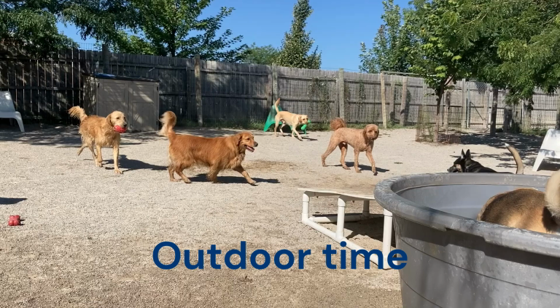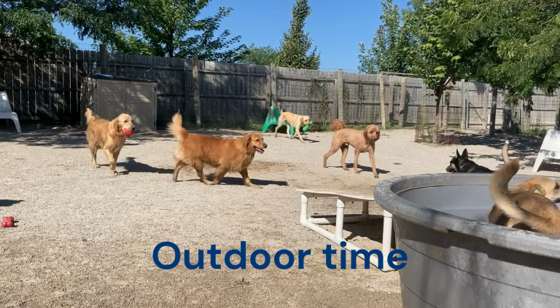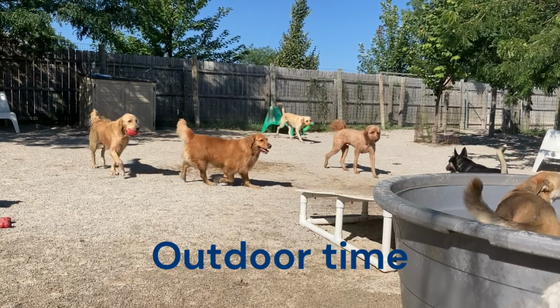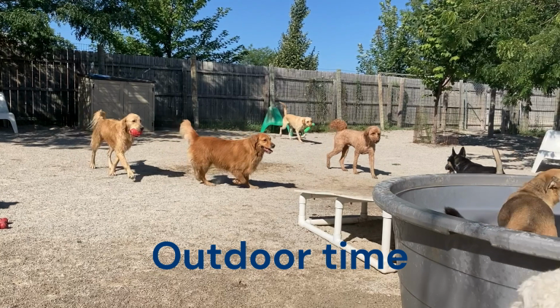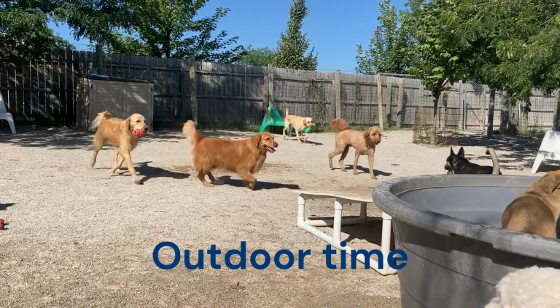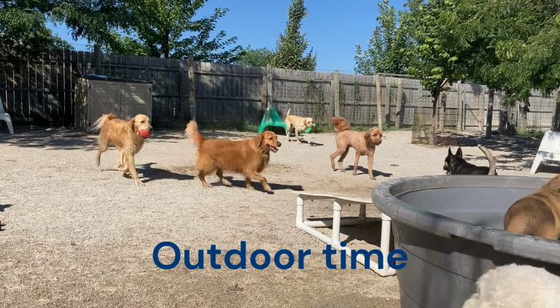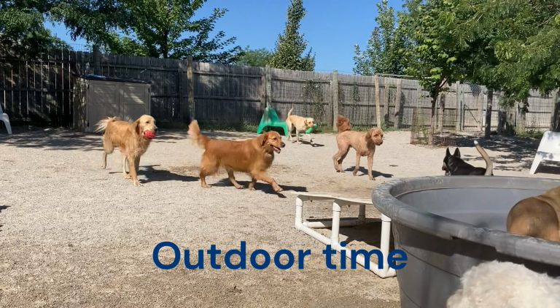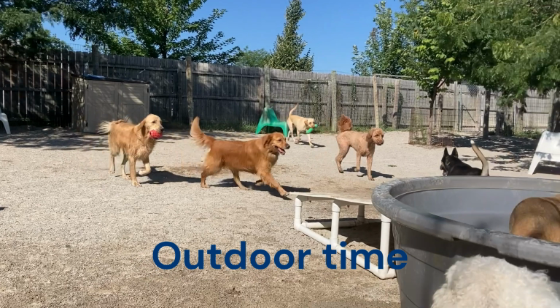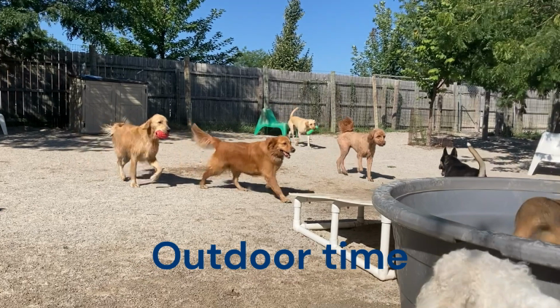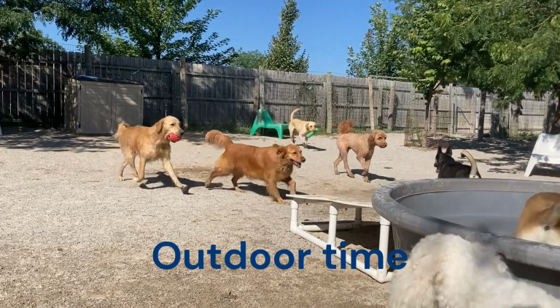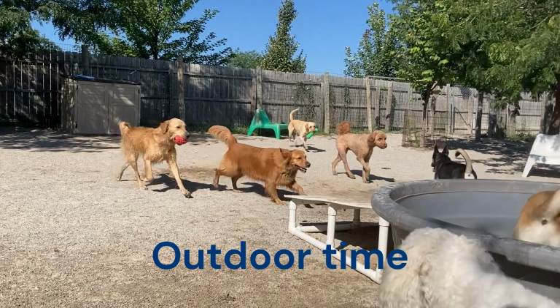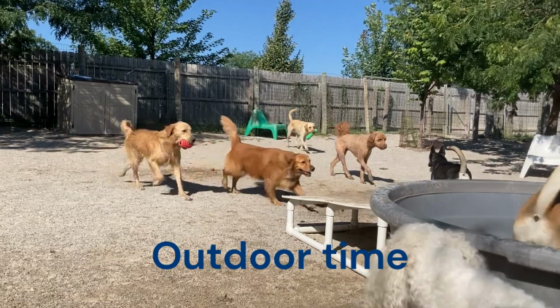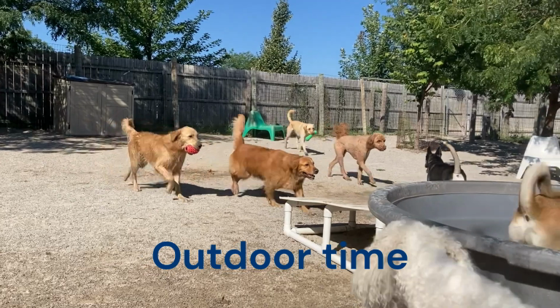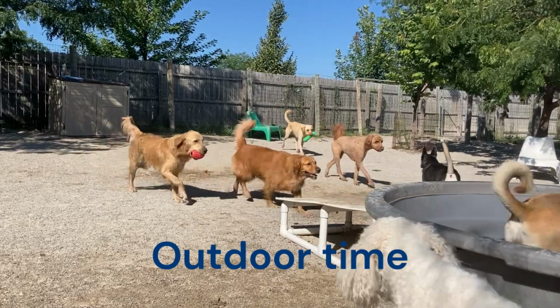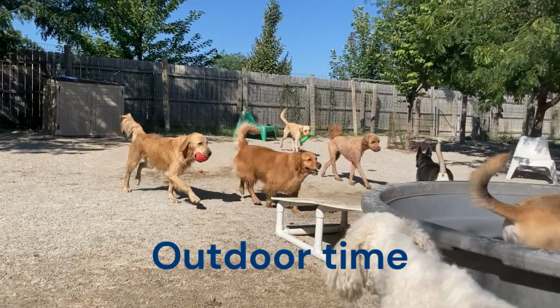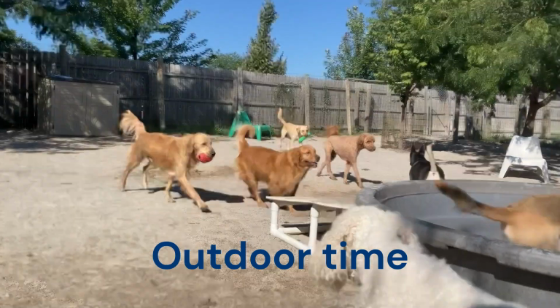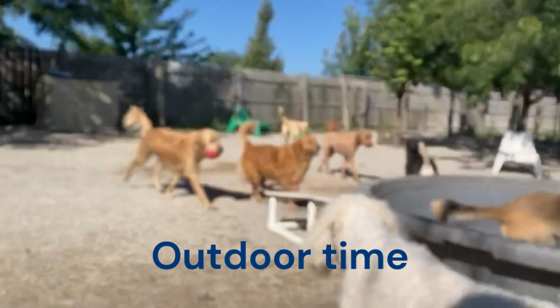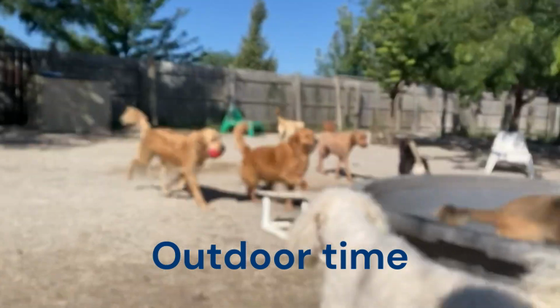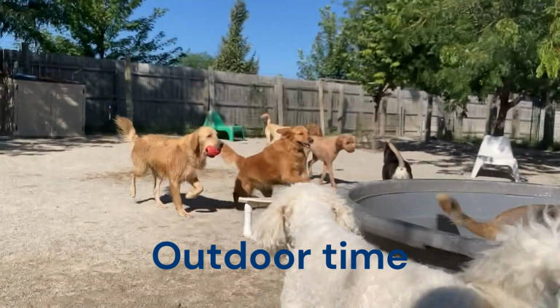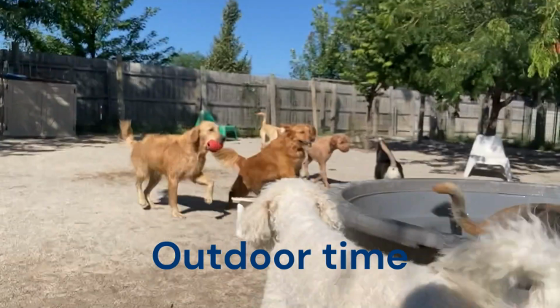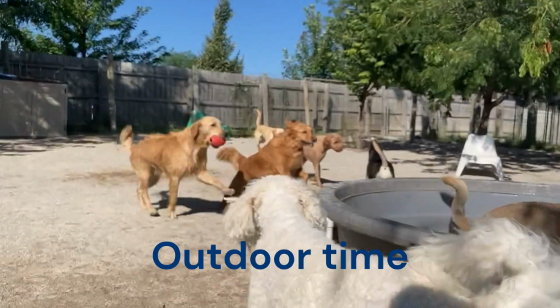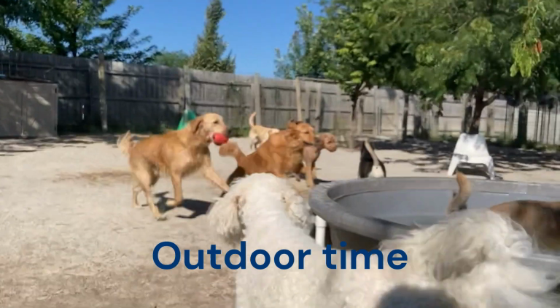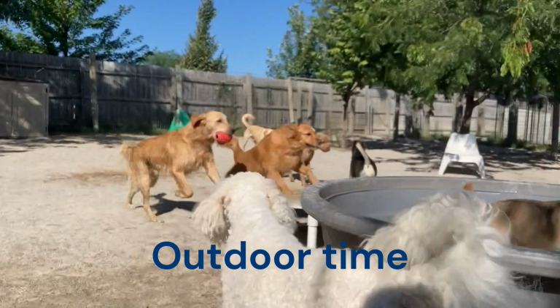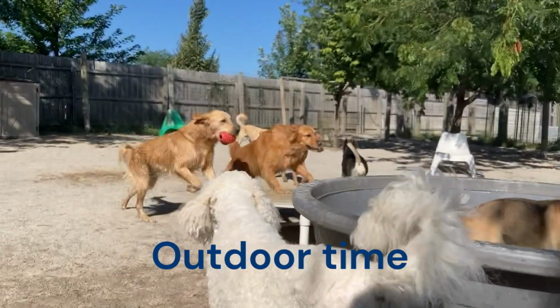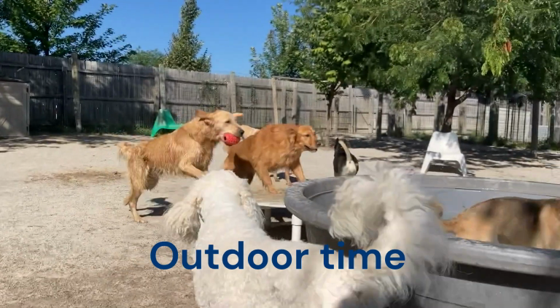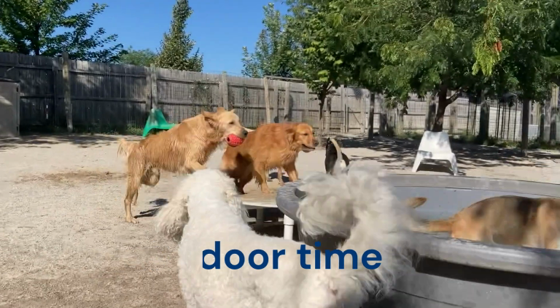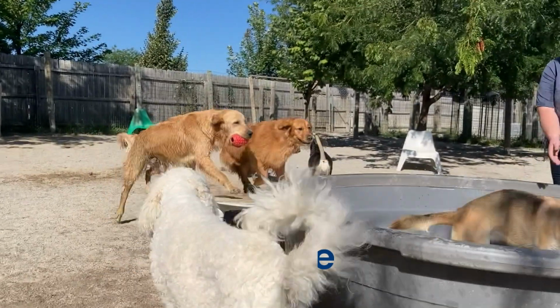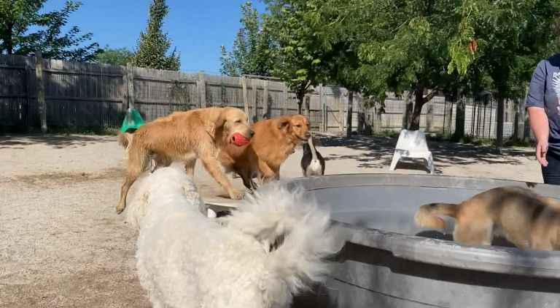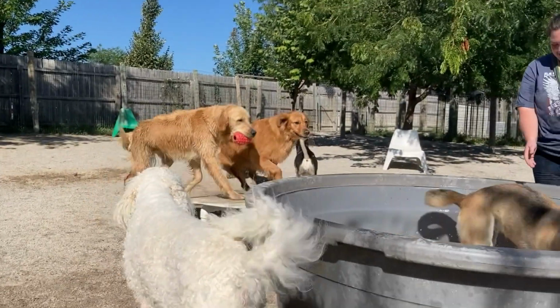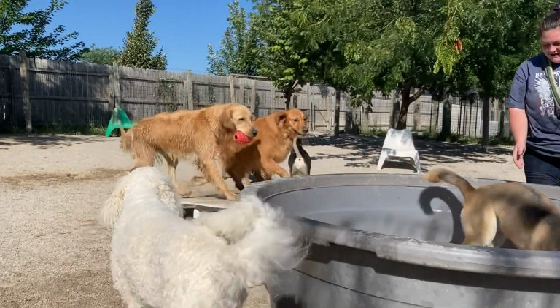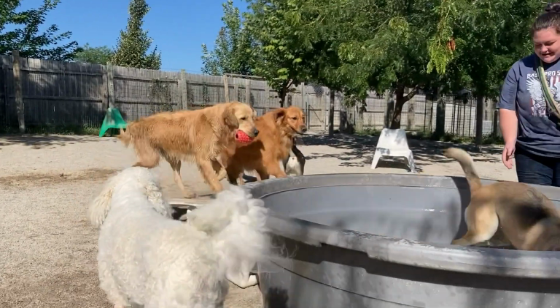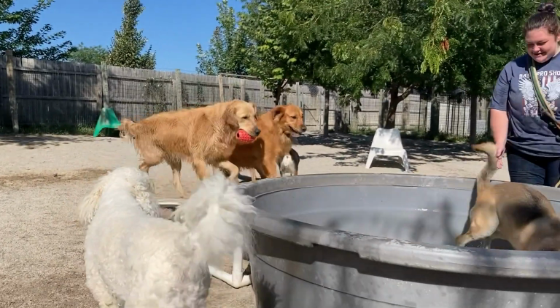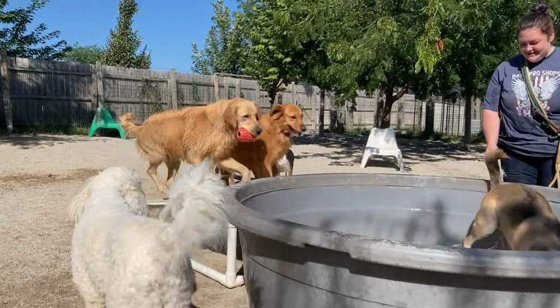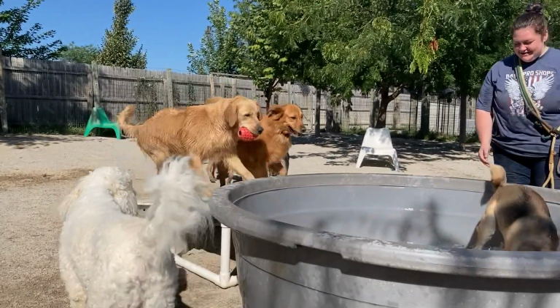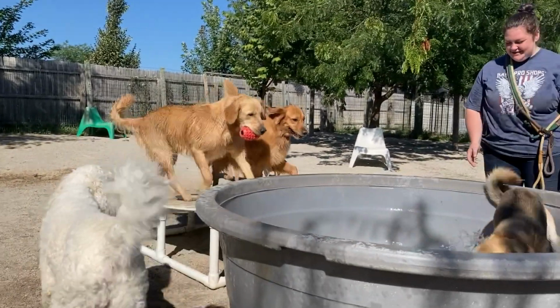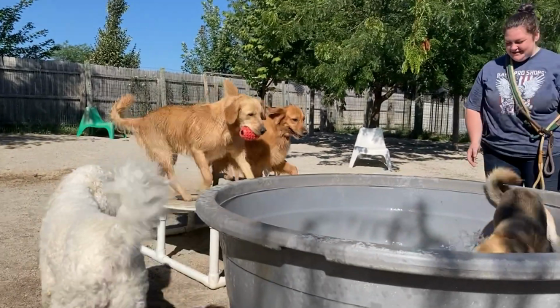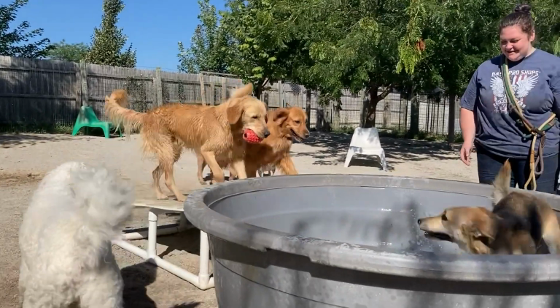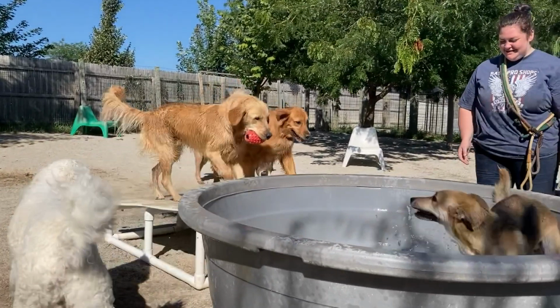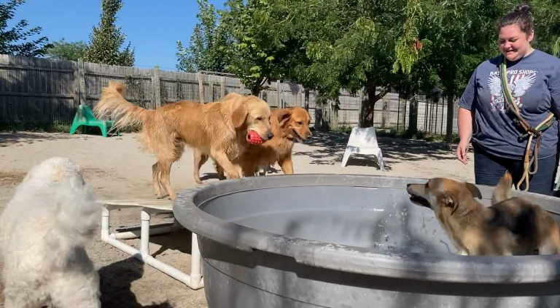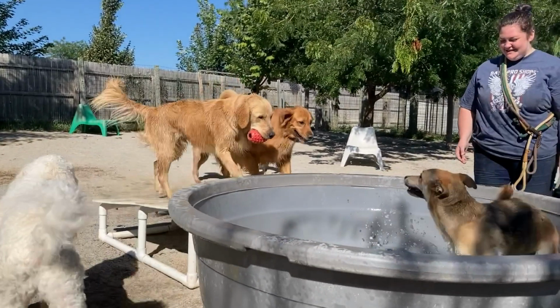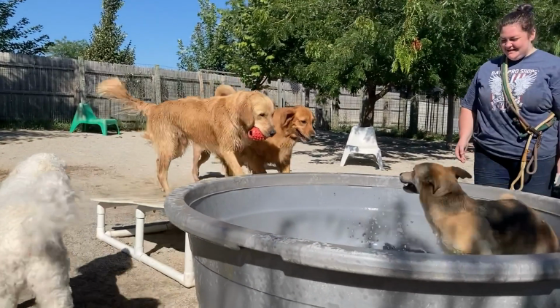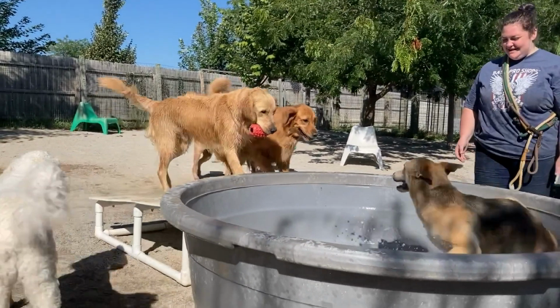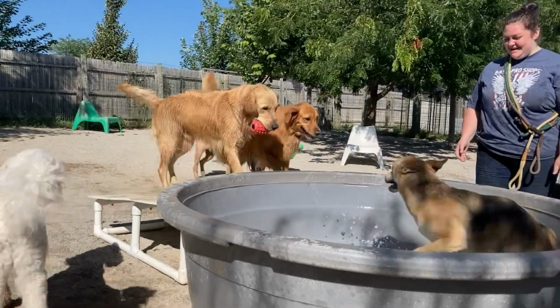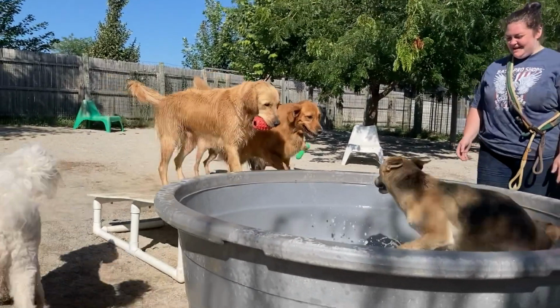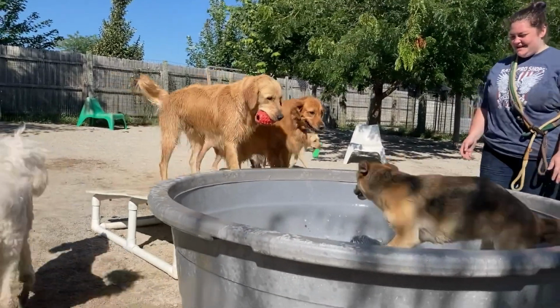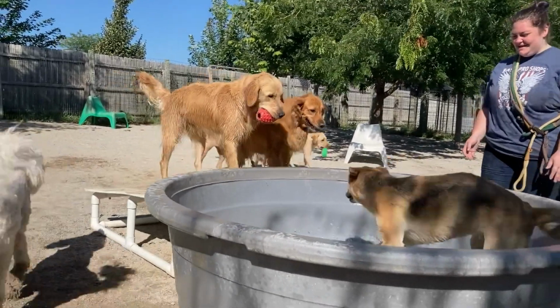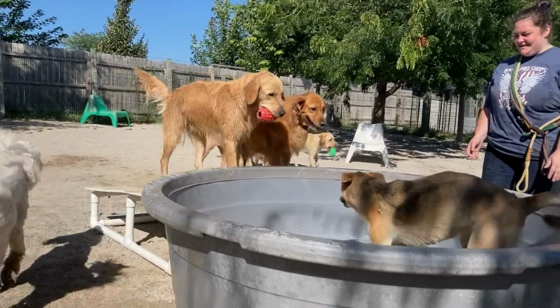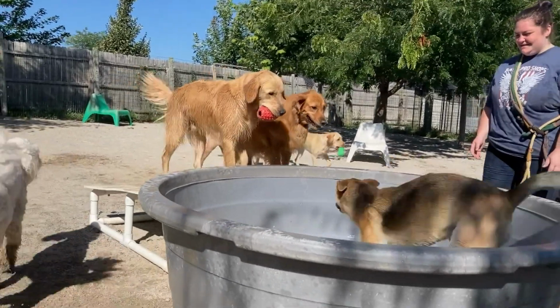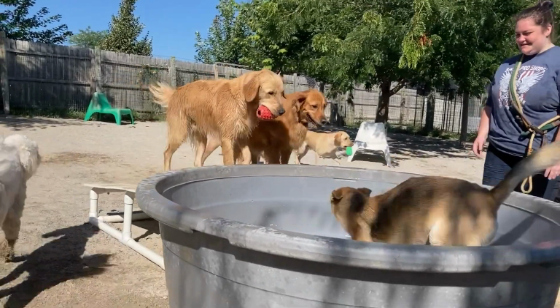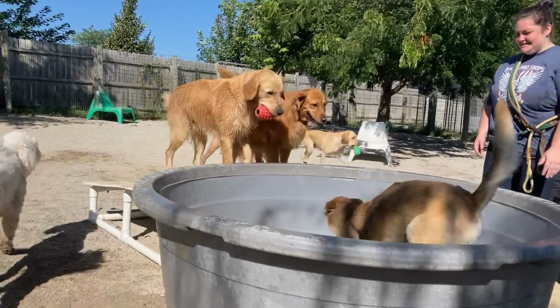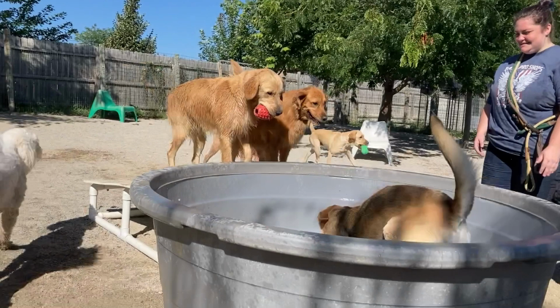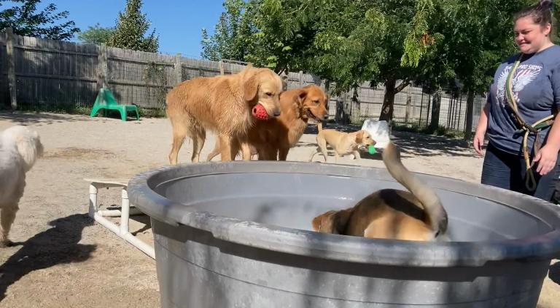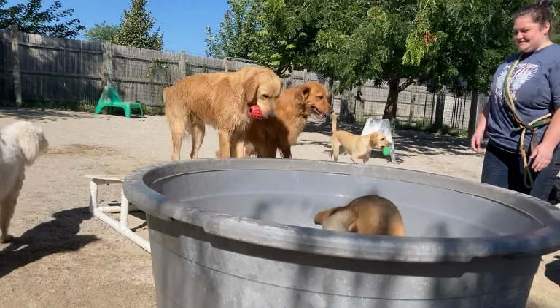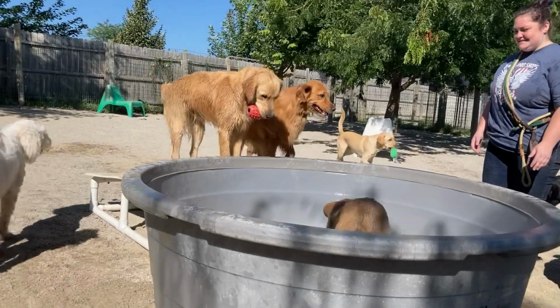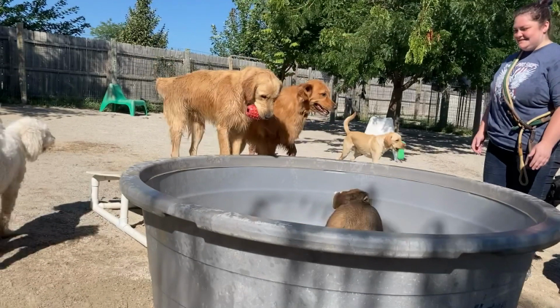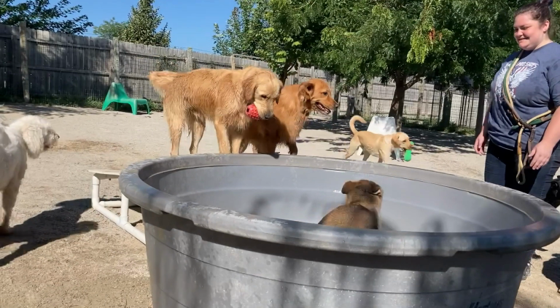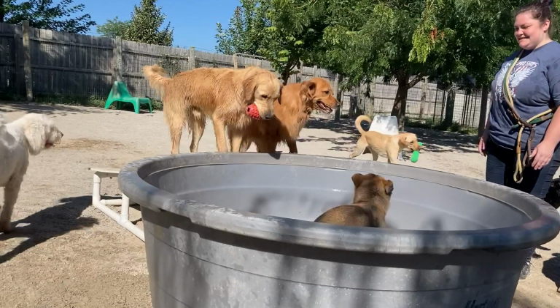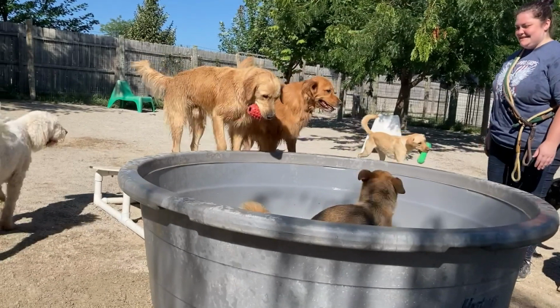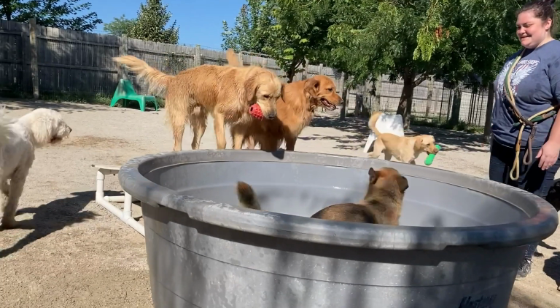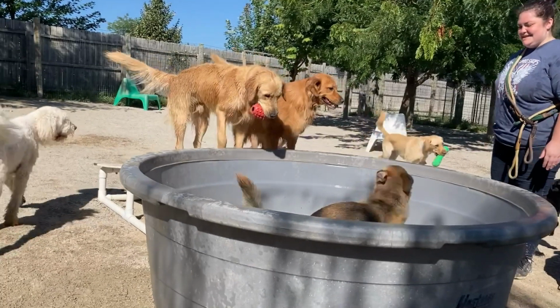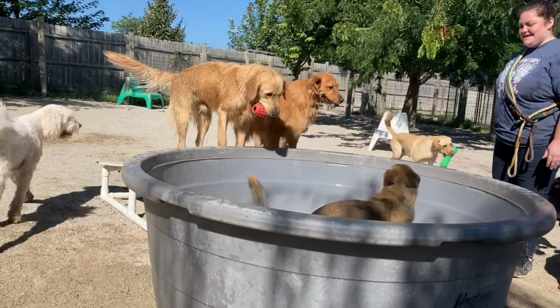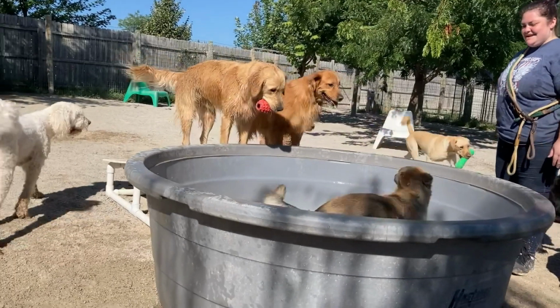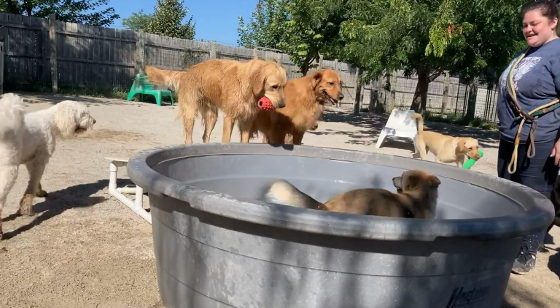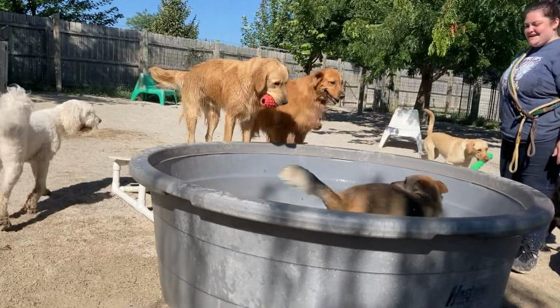We have large outdoor play yards that we use when the weather is suitable. Here the dogs can enjoy fresh air and sunshine and have plenty of space to run.